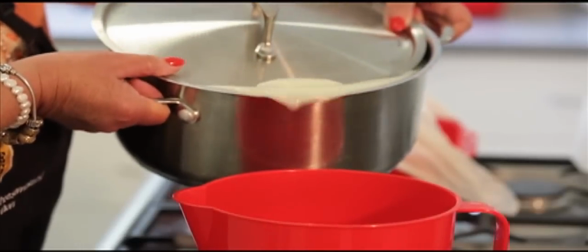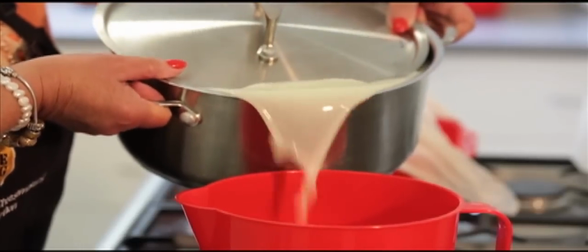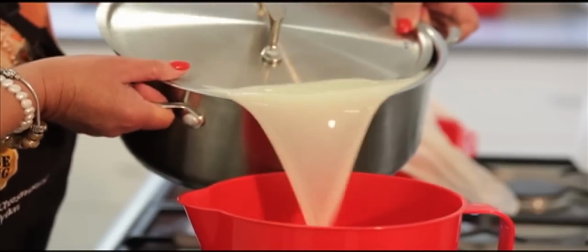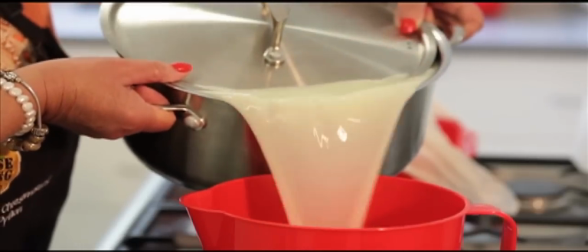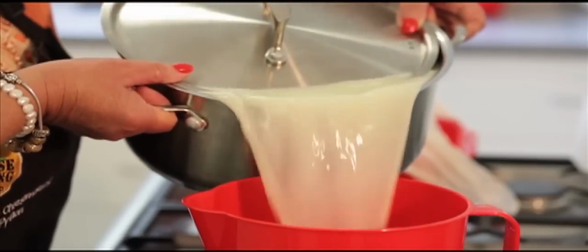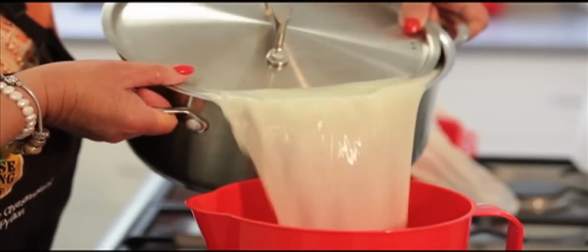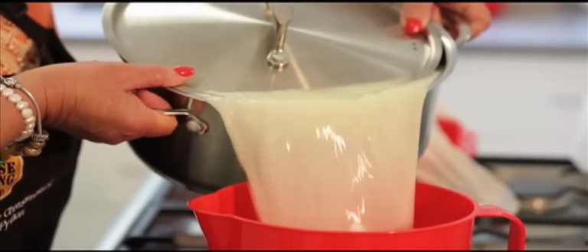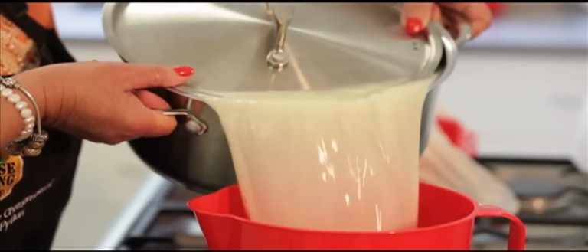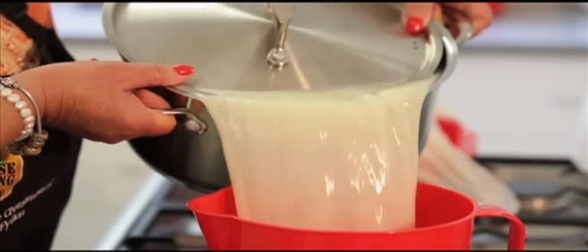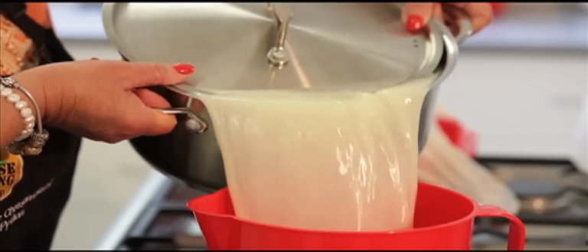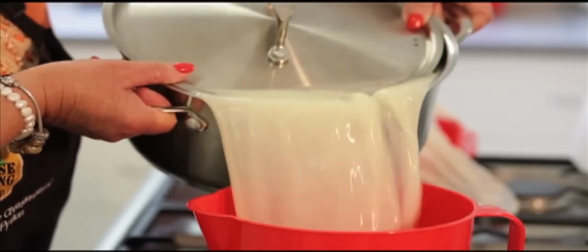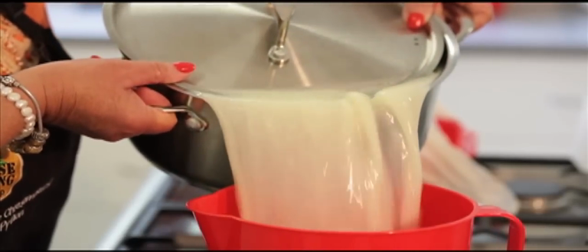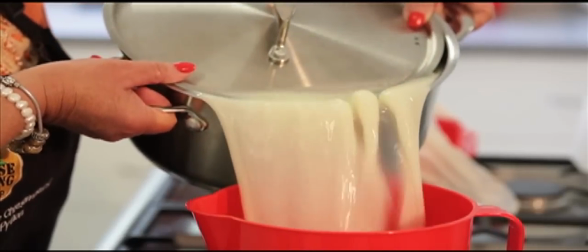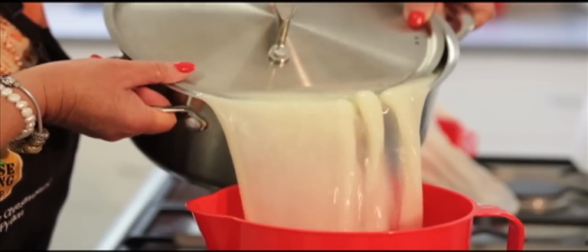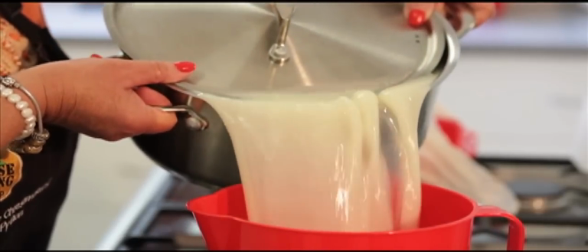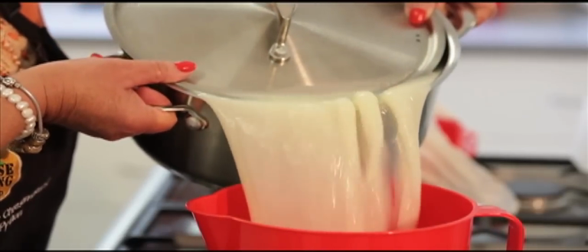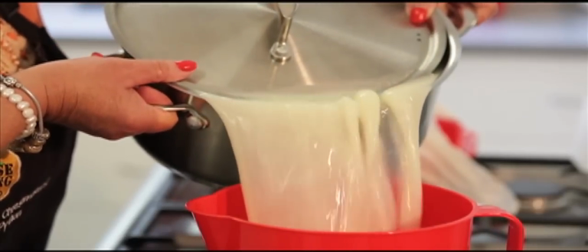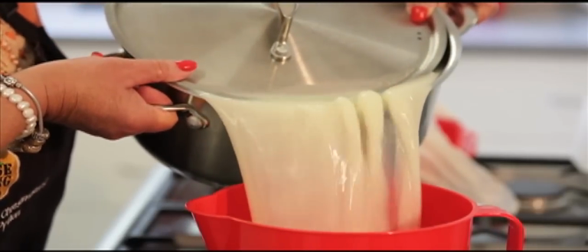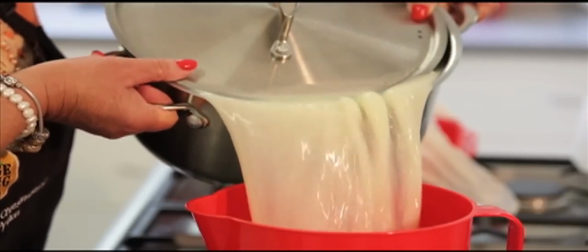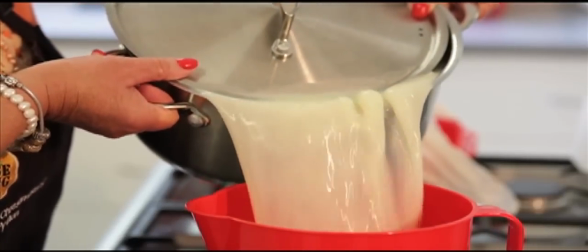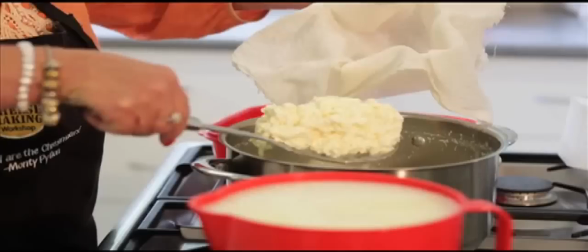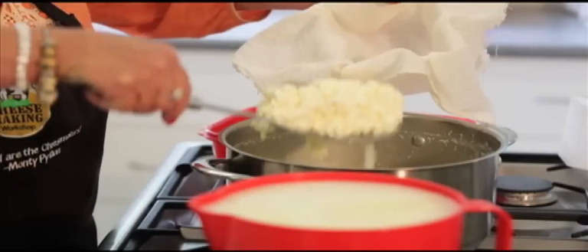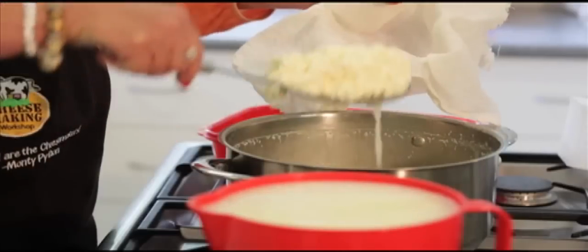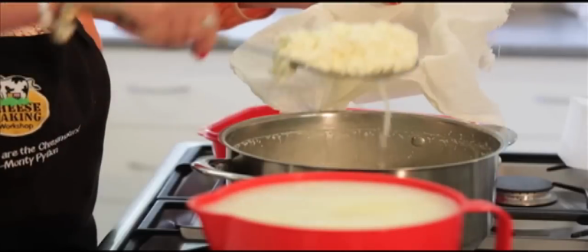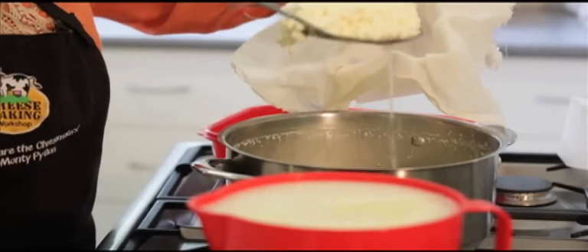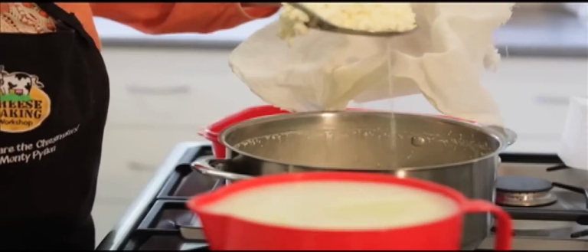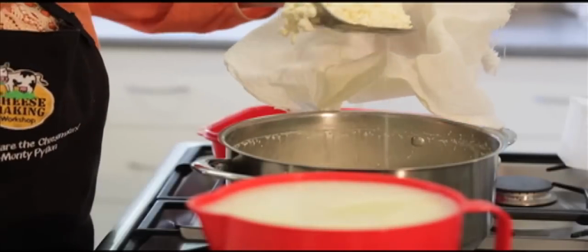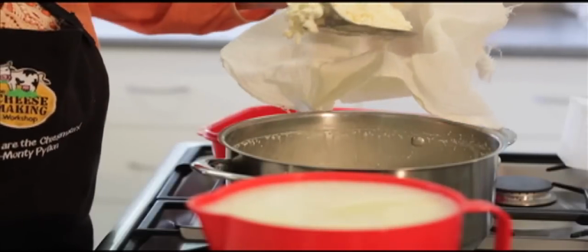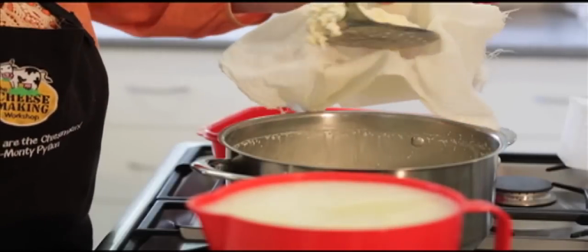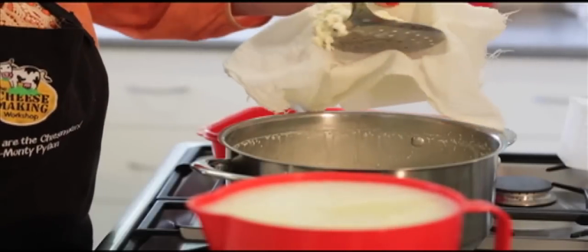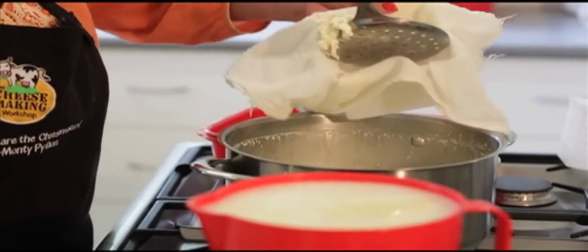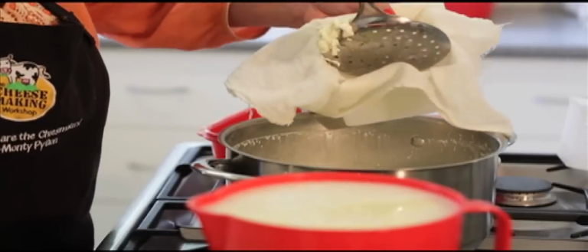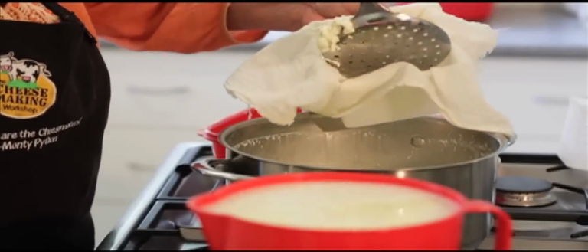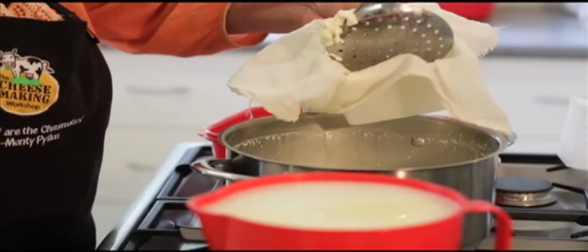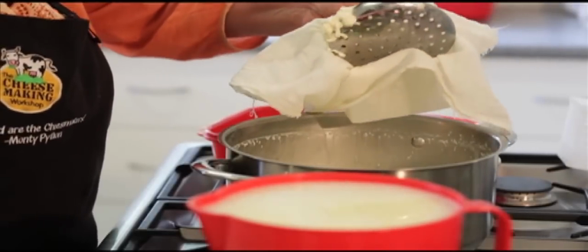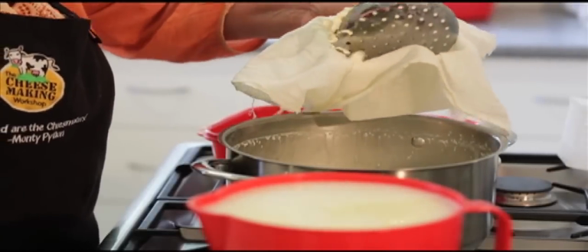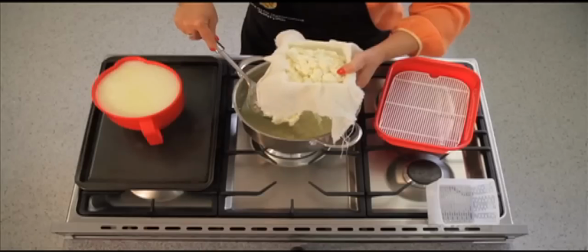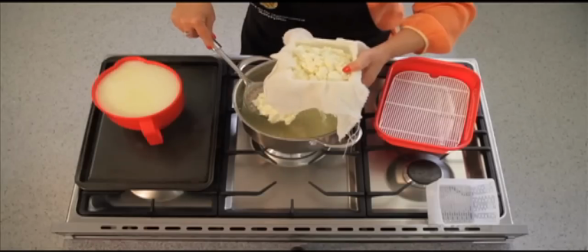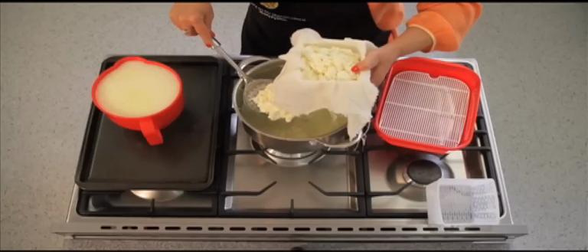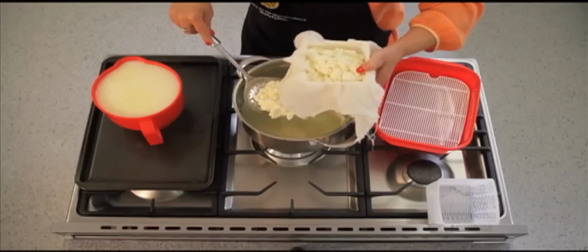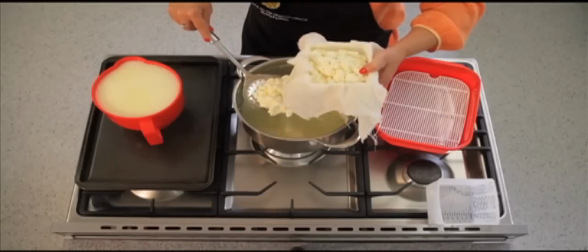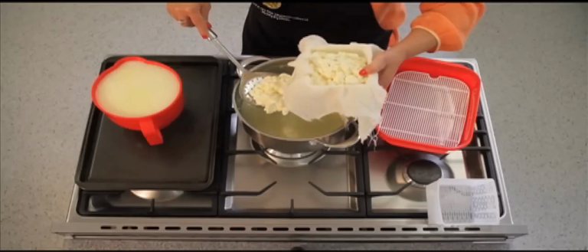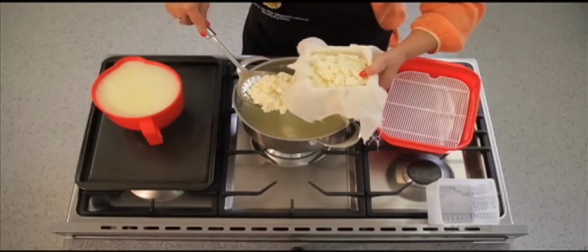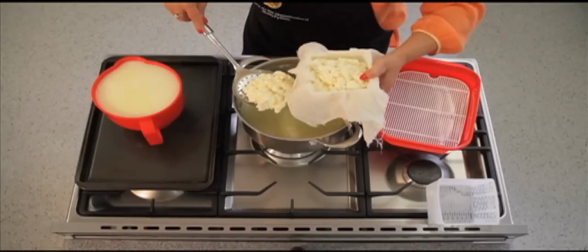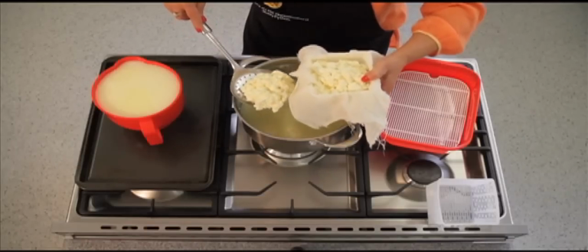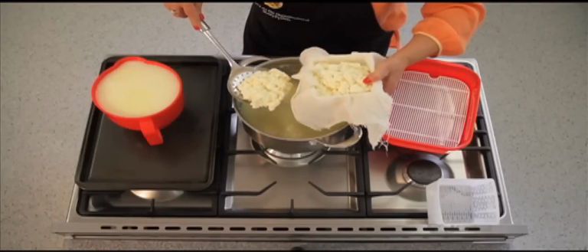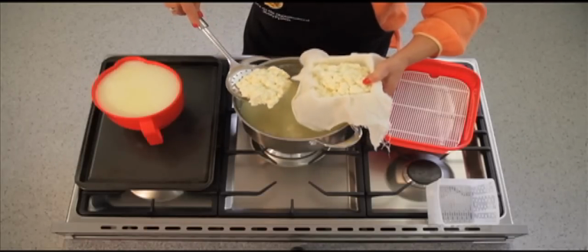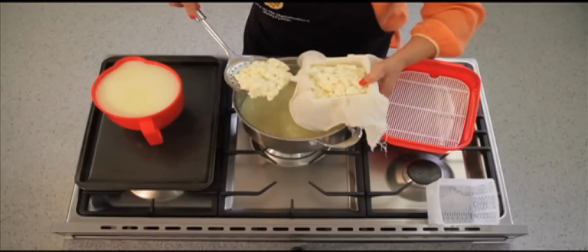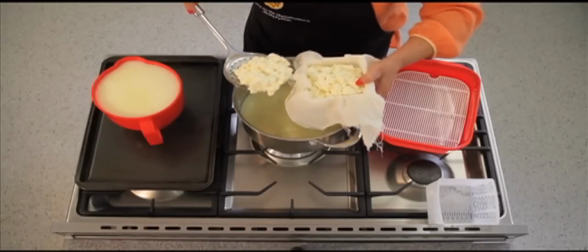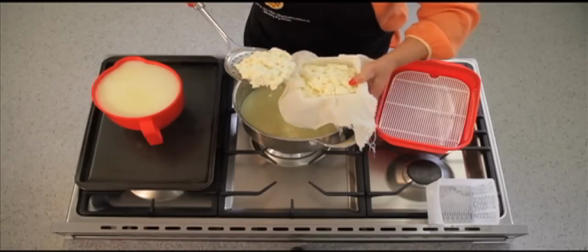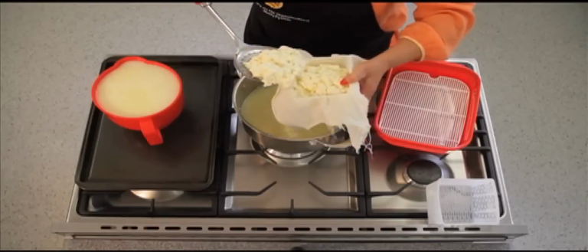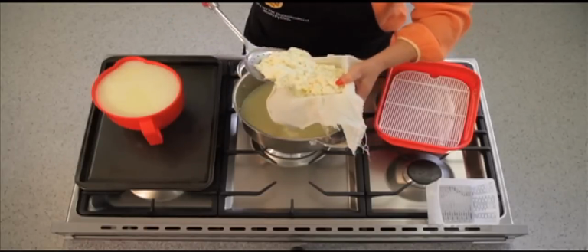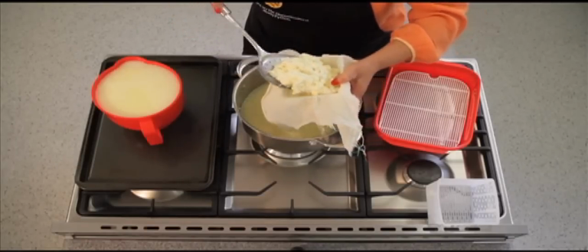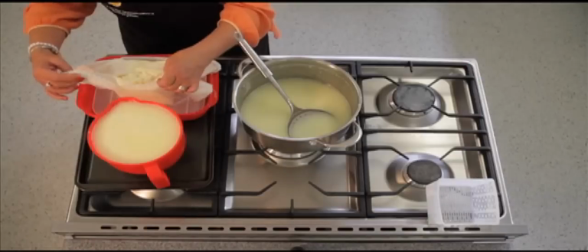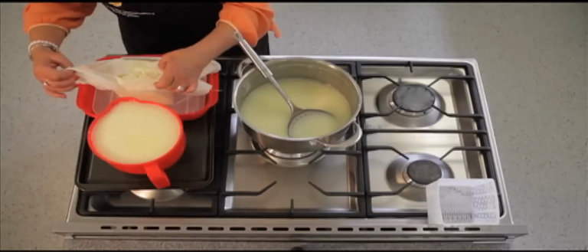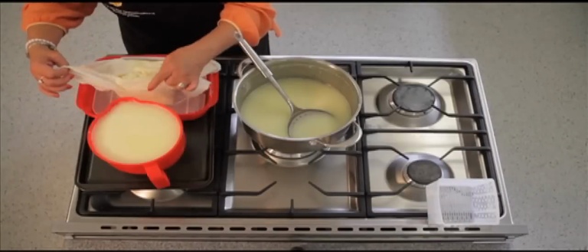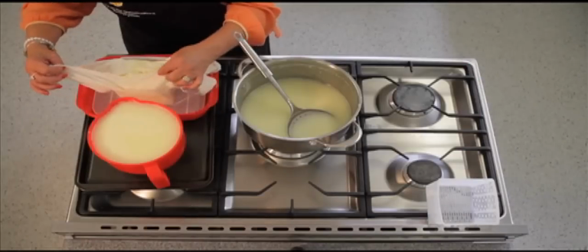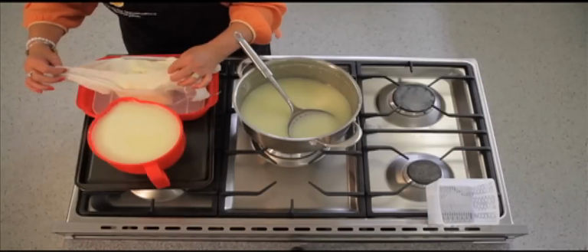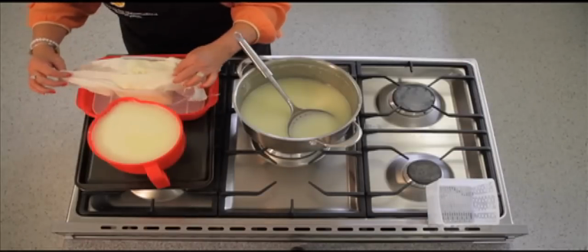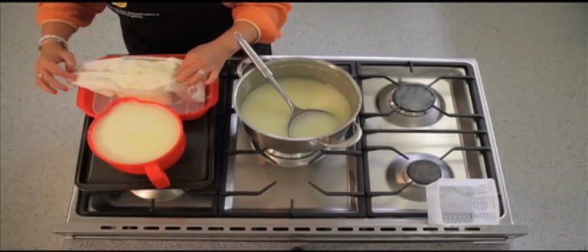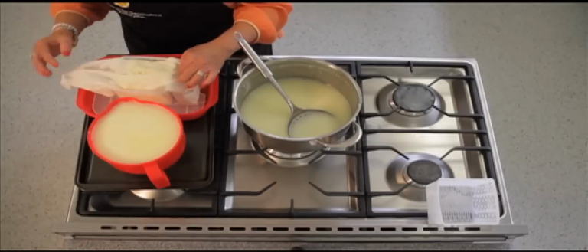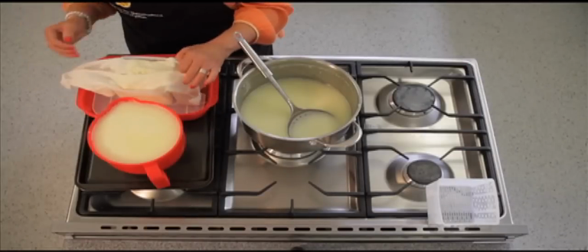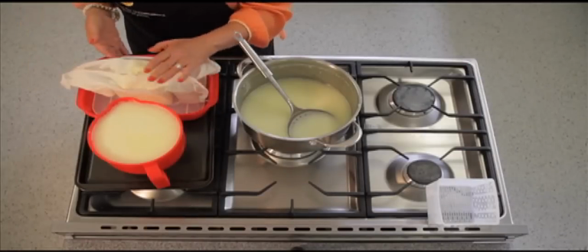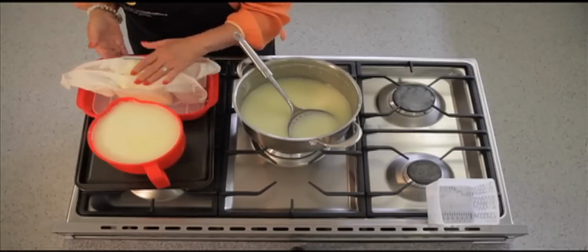Drain the whey, keeping the whey as you will need it later. Place the curd into a cheese hoop lined with cheesecloth.